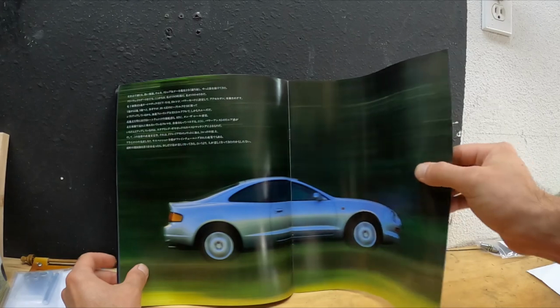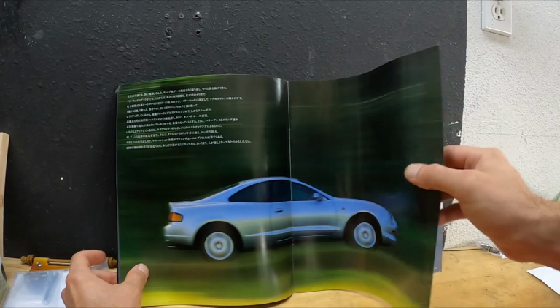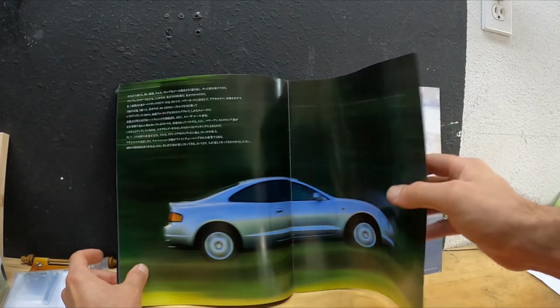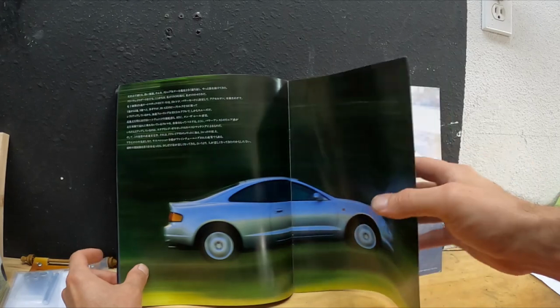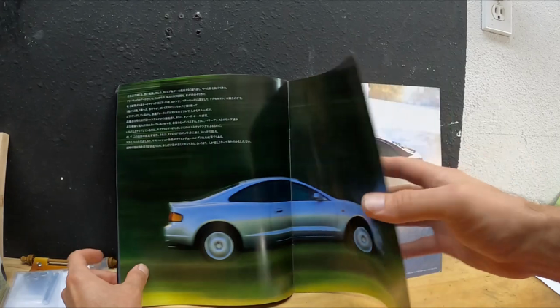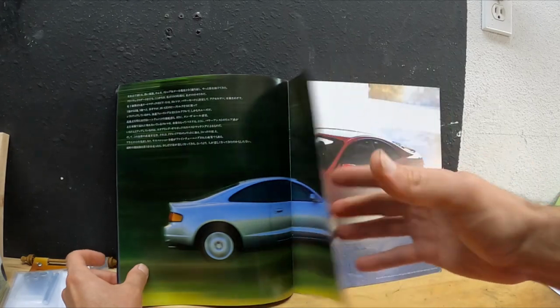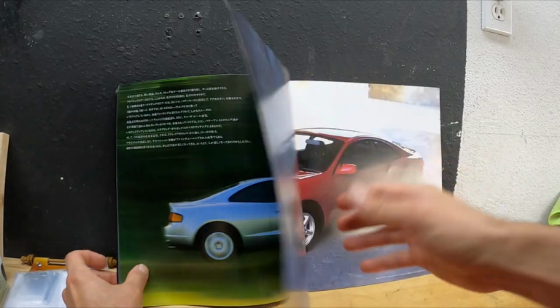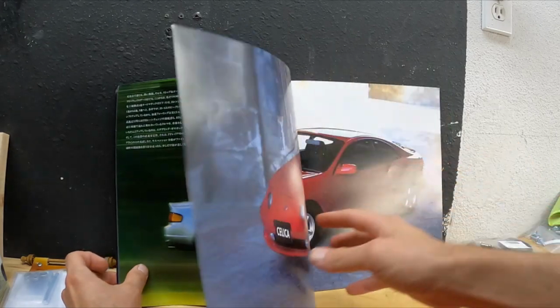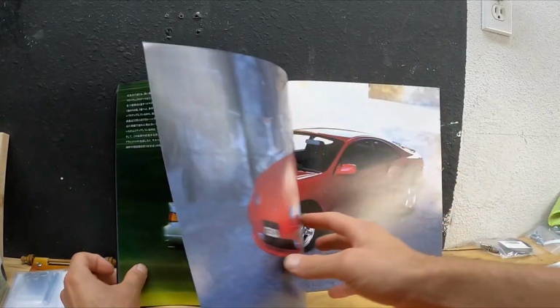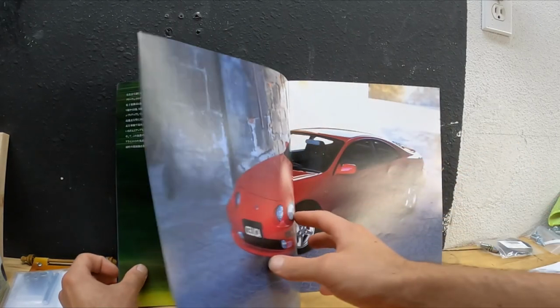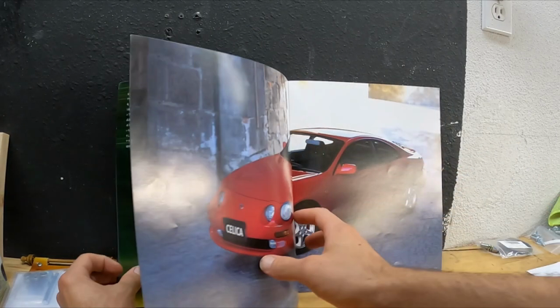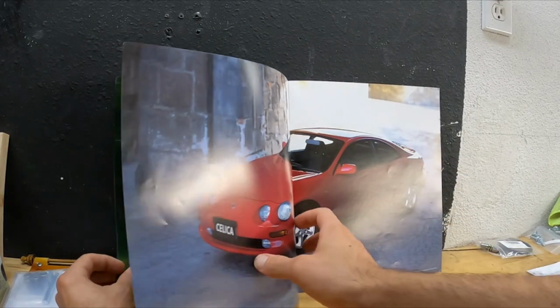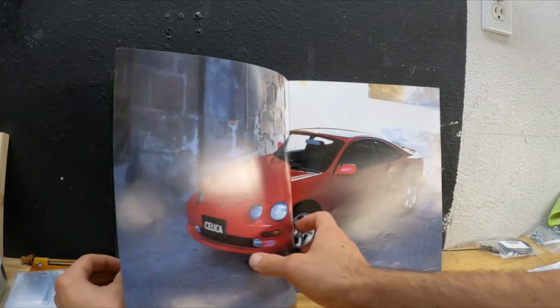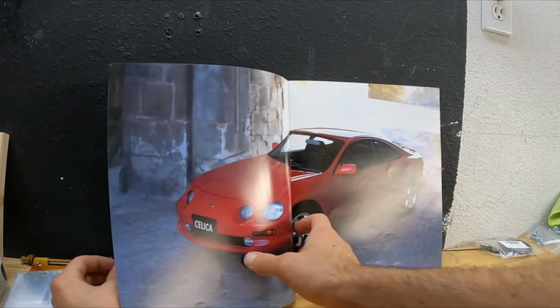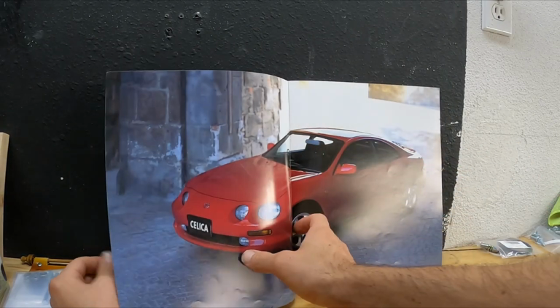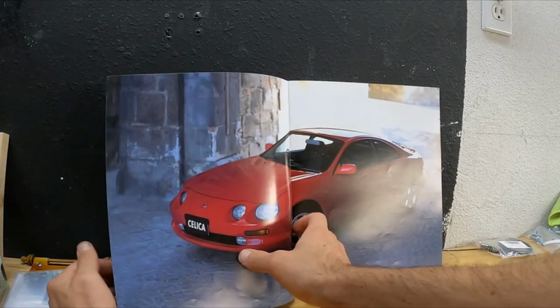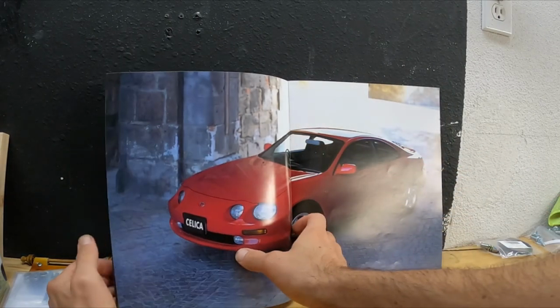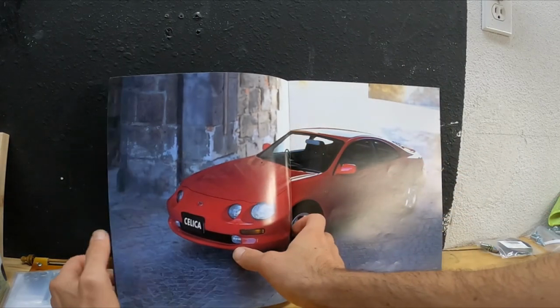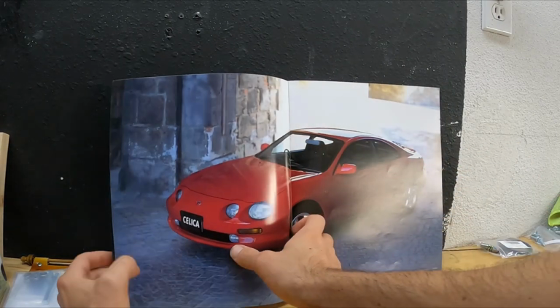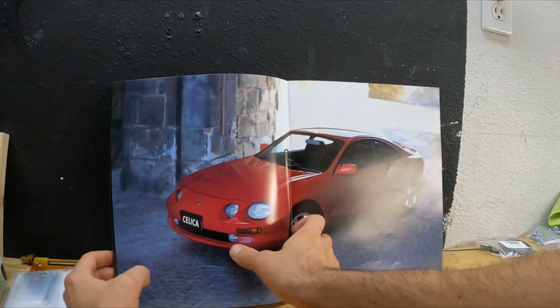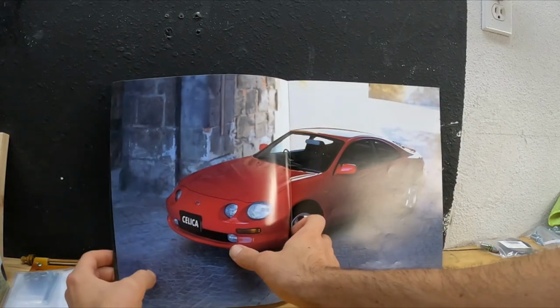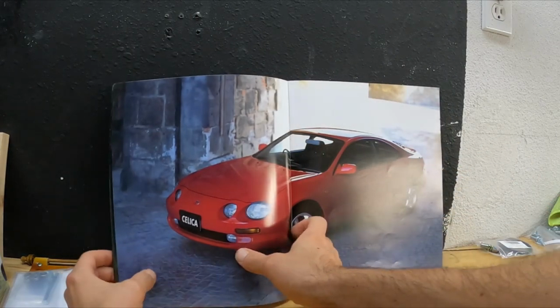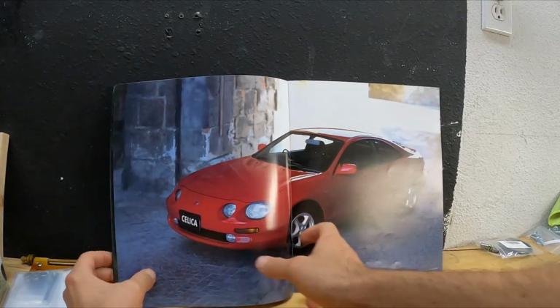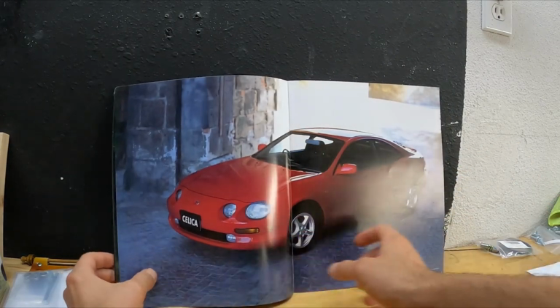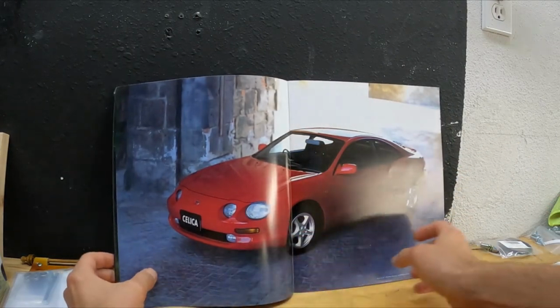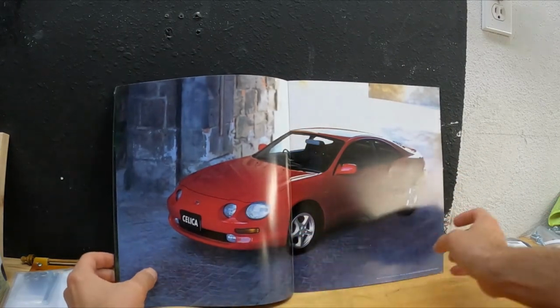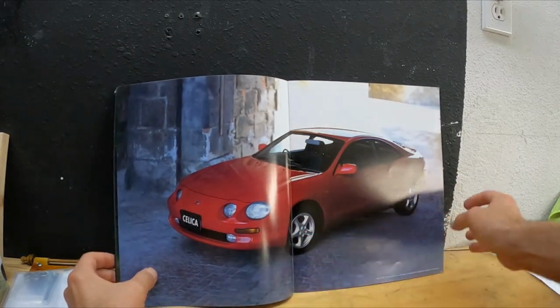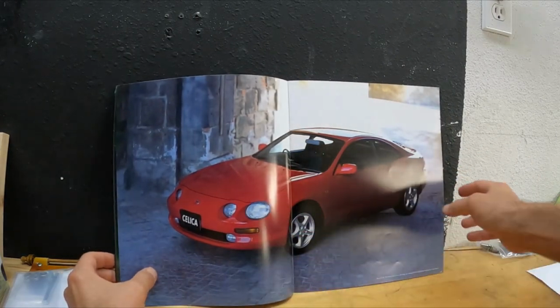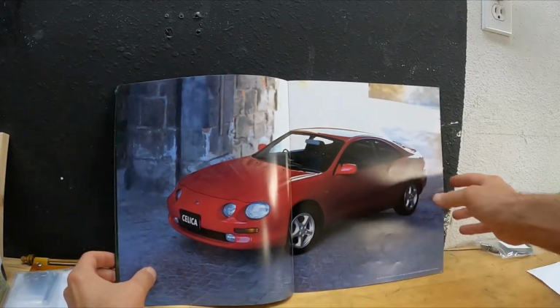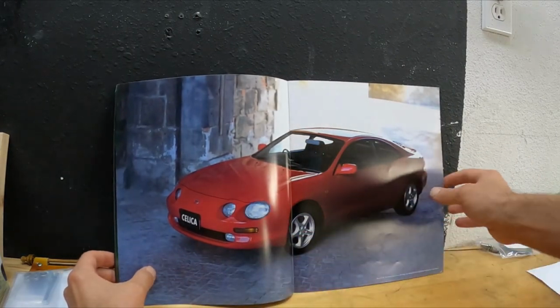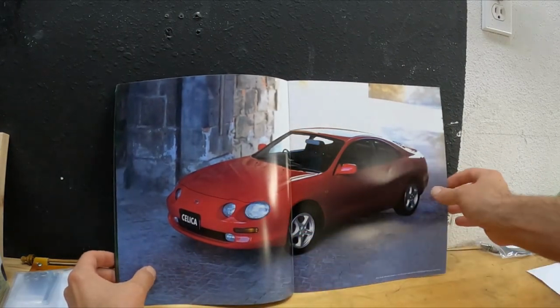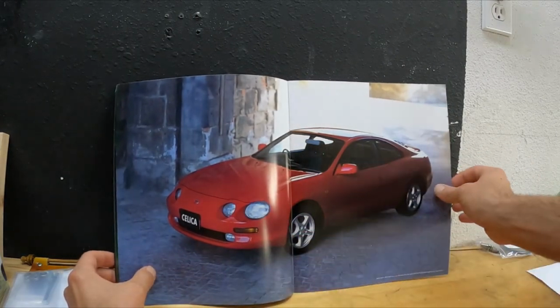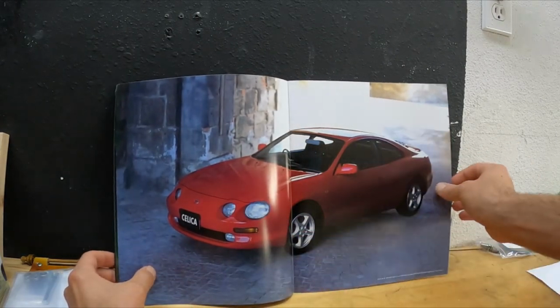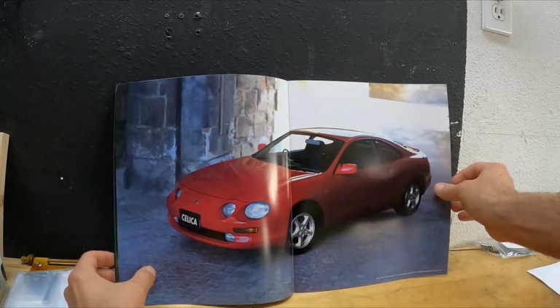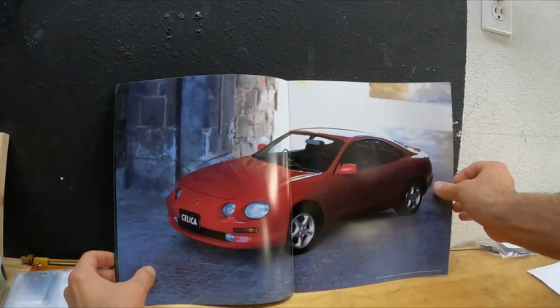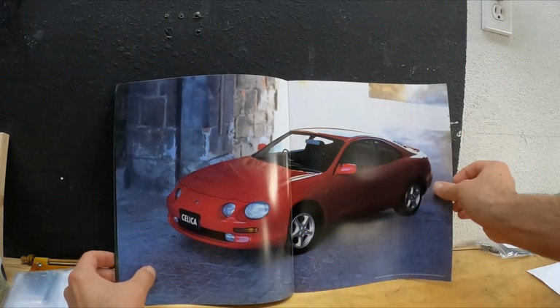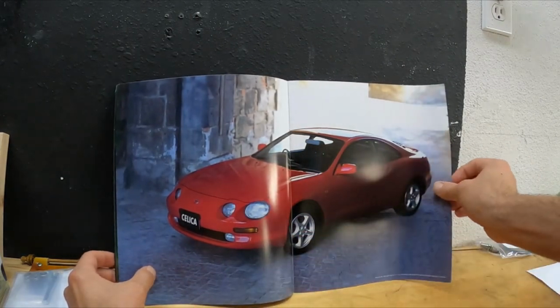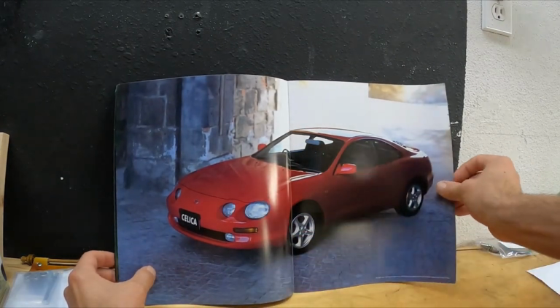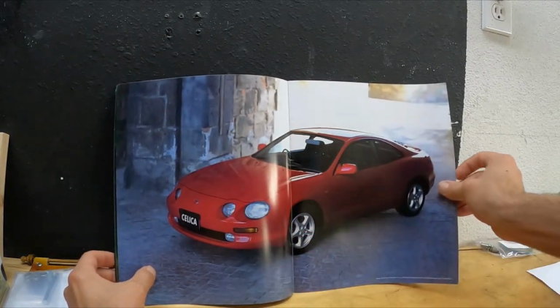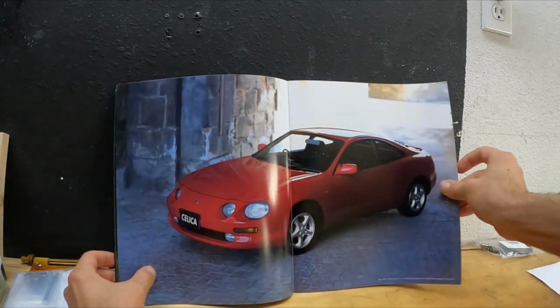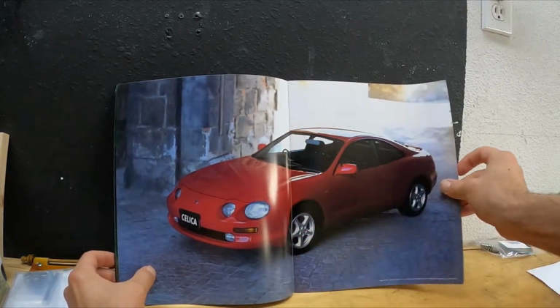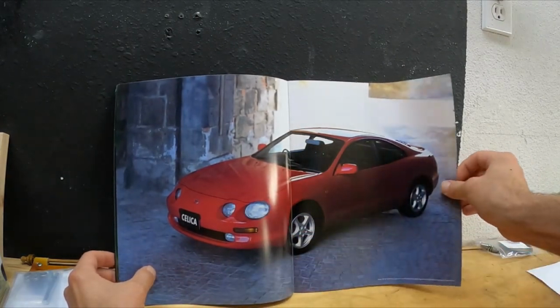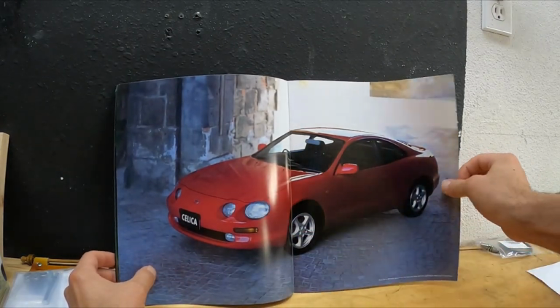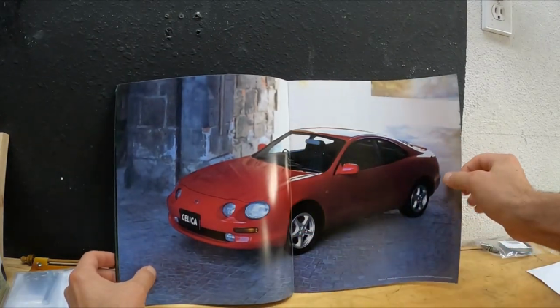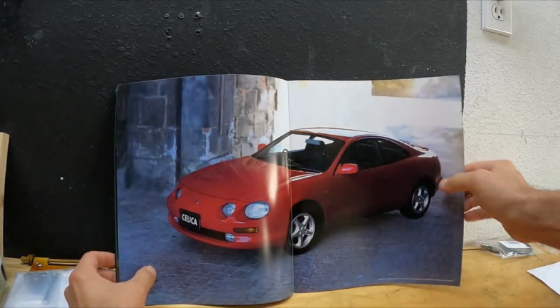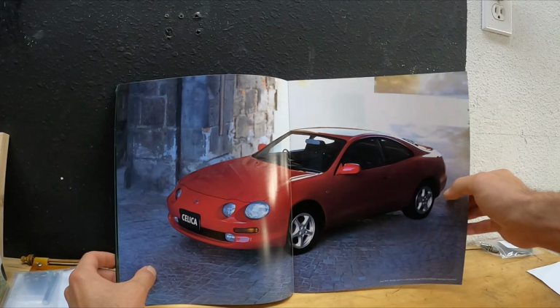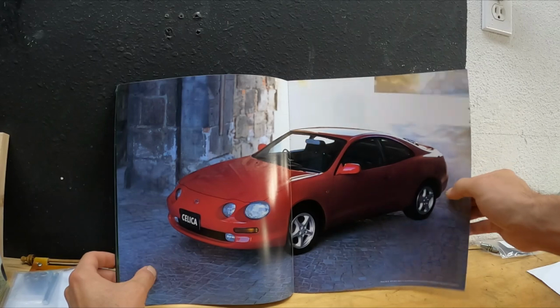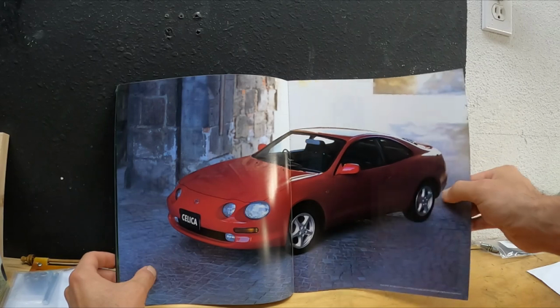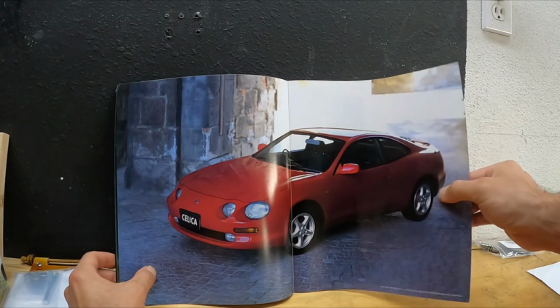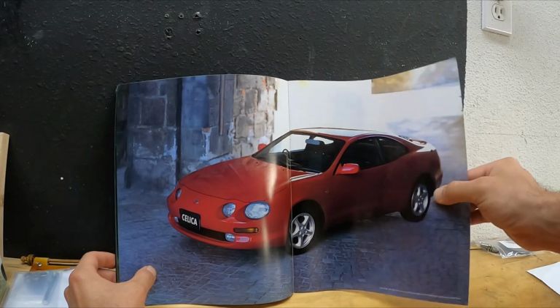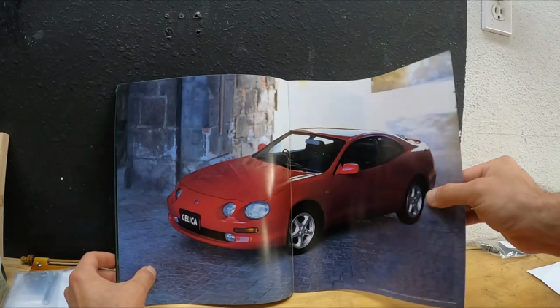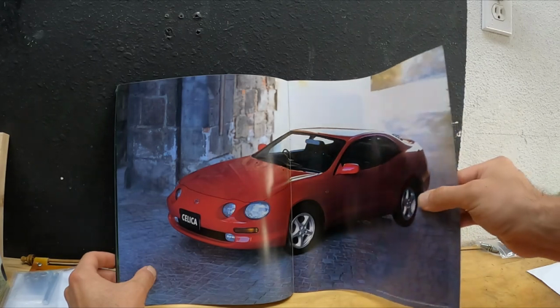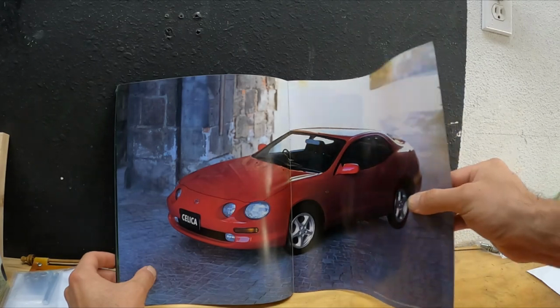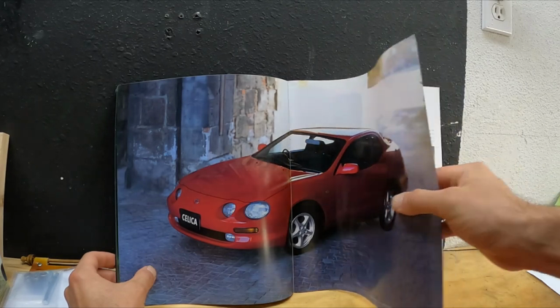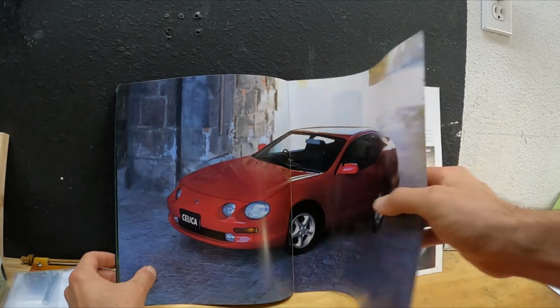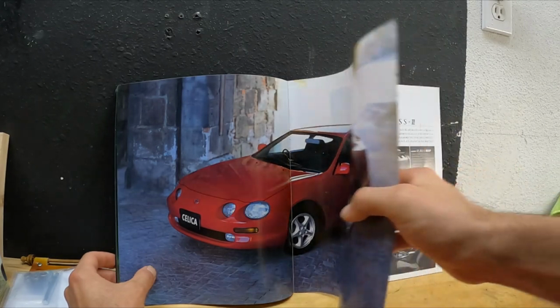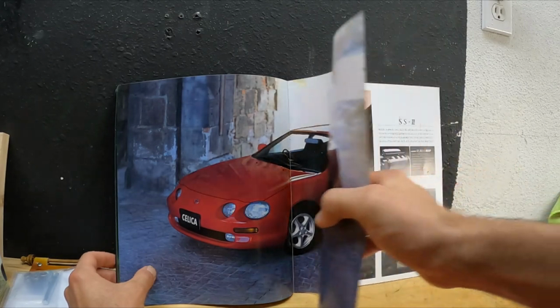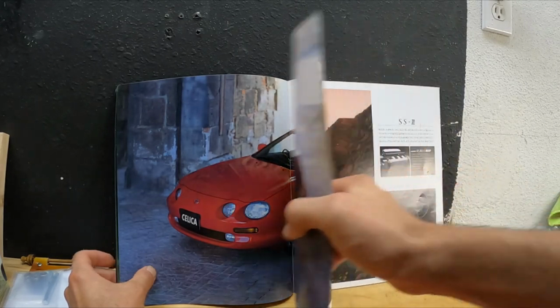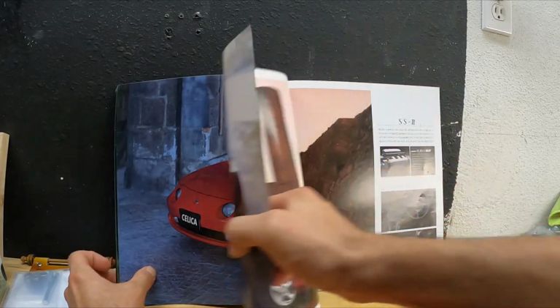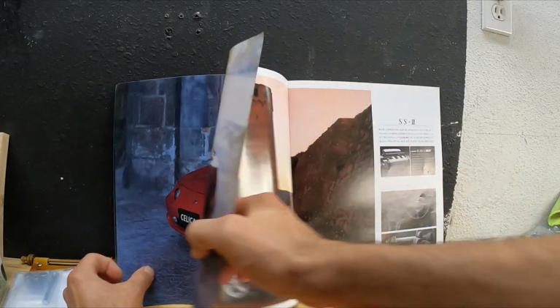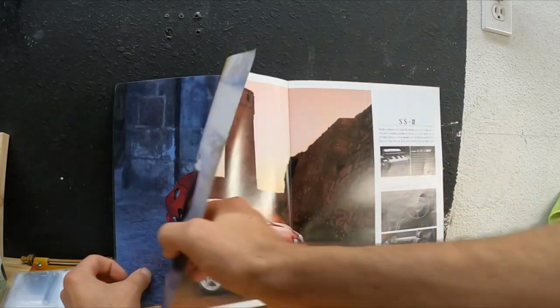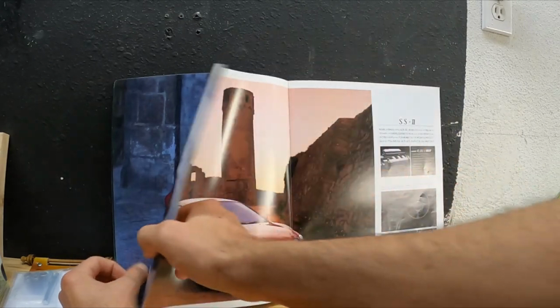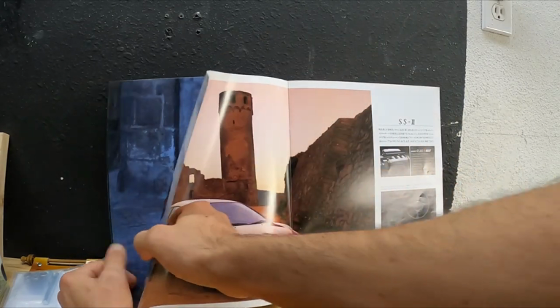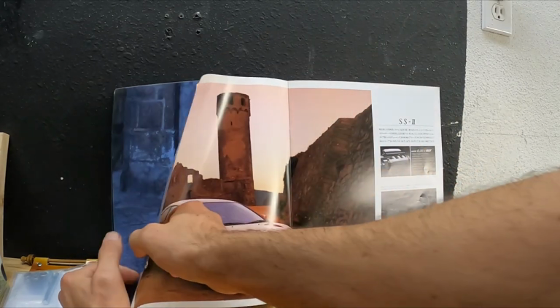I got a lot of this stuff through eBay, and most of it through Yahoo Auctions via Jesse Streeter.